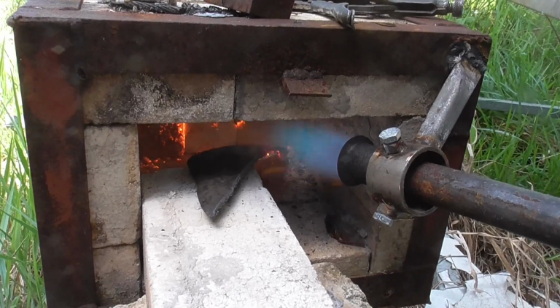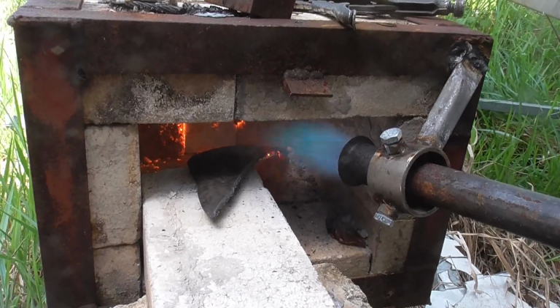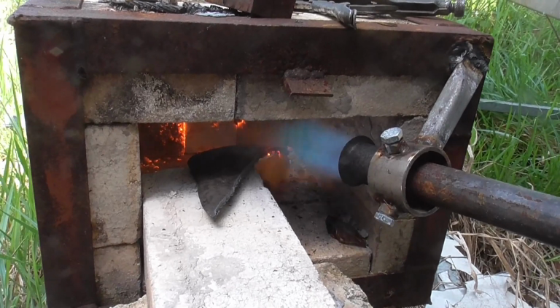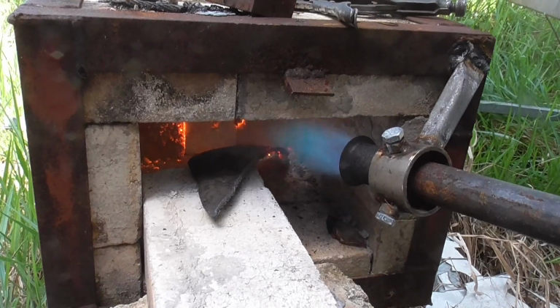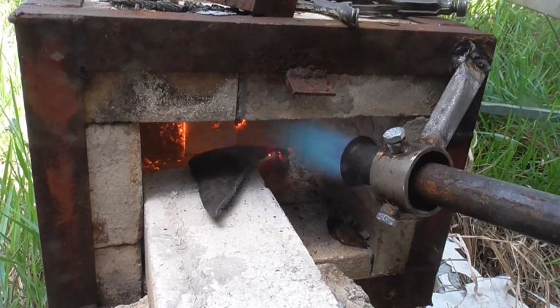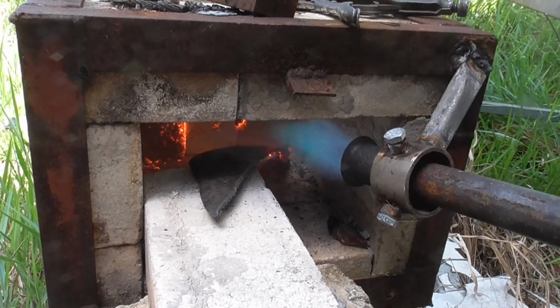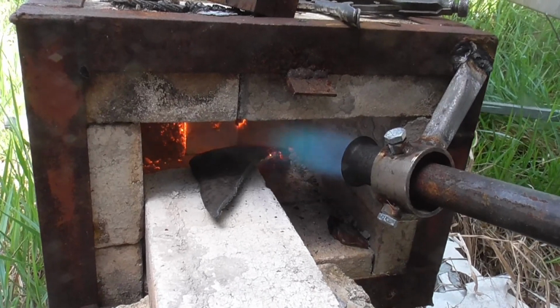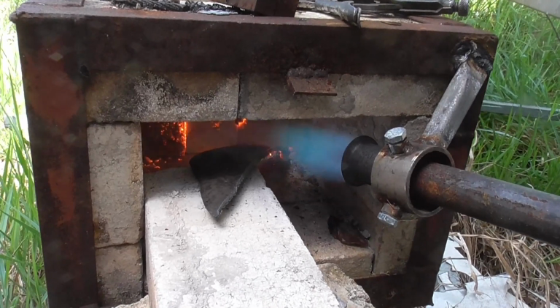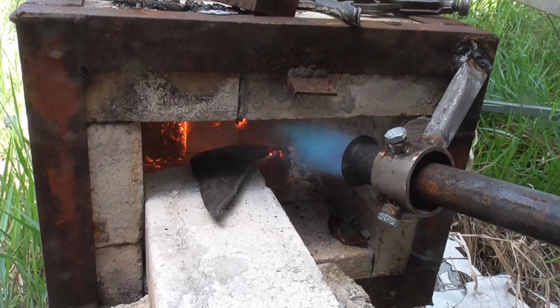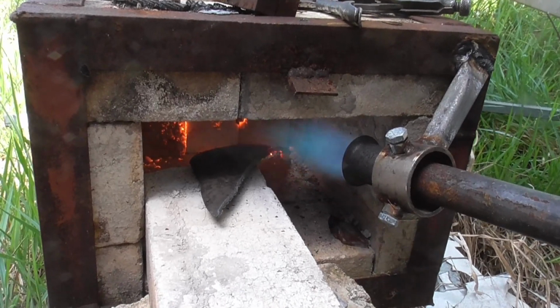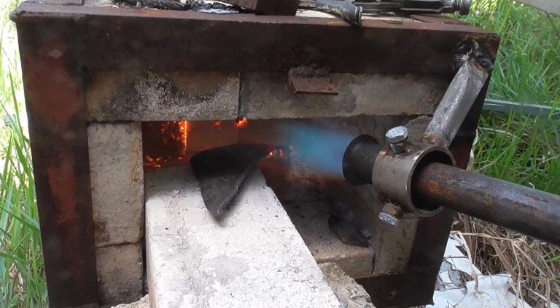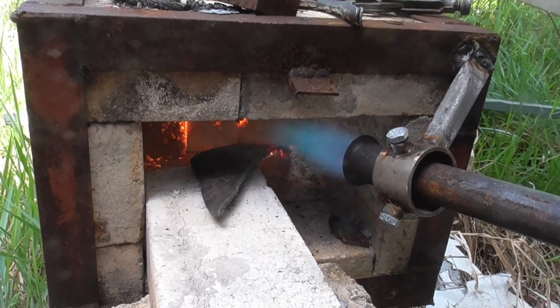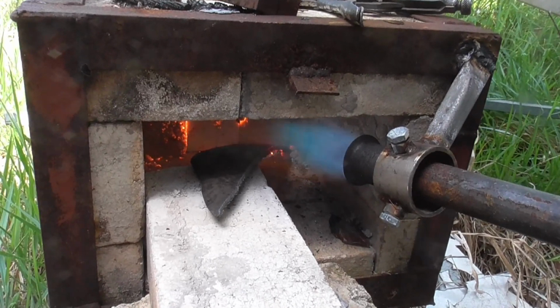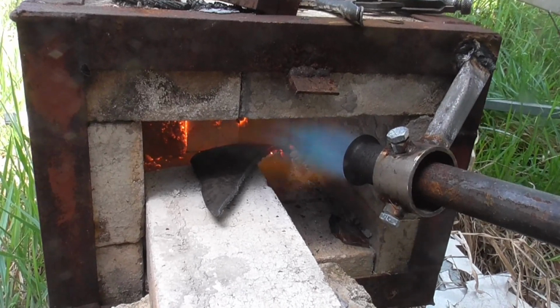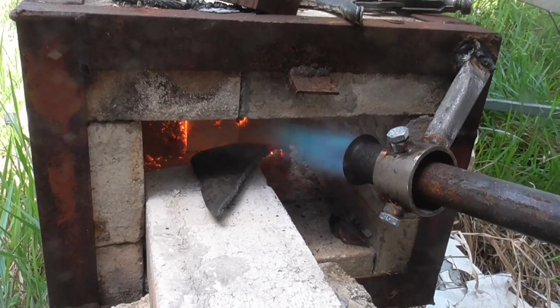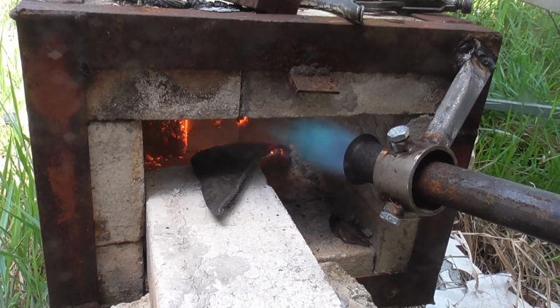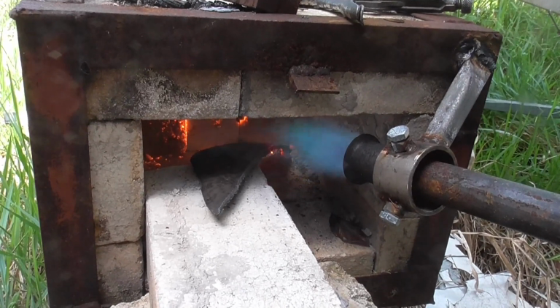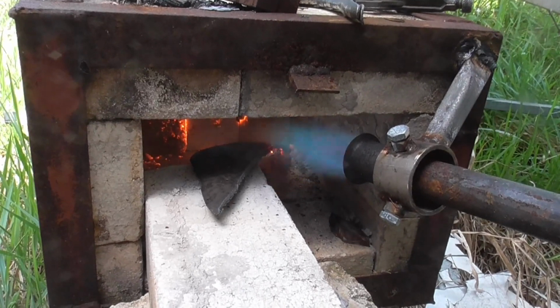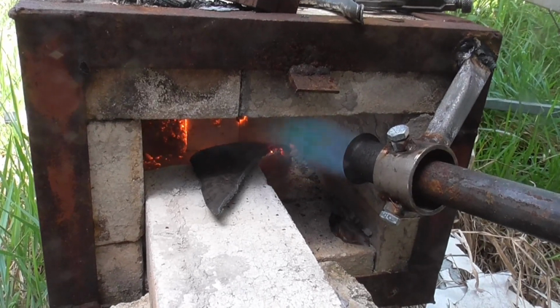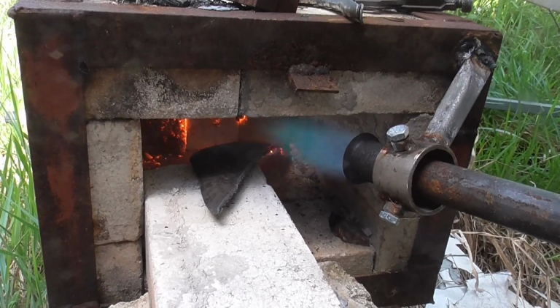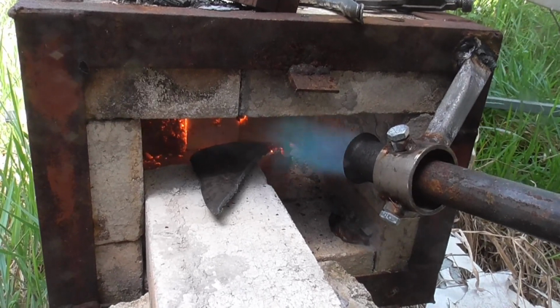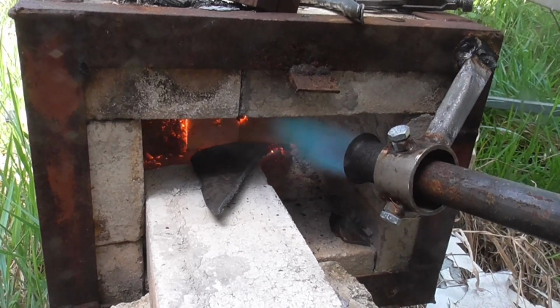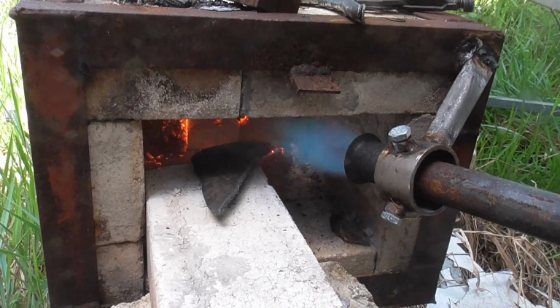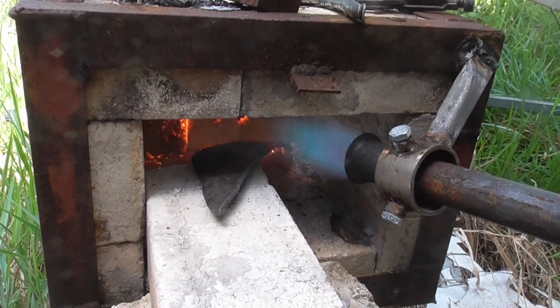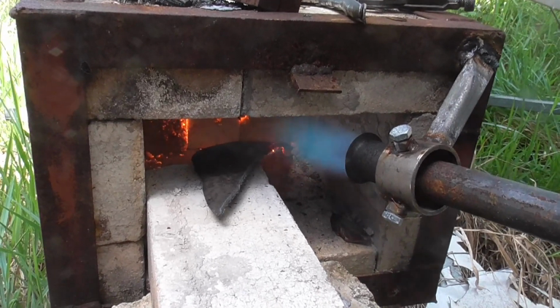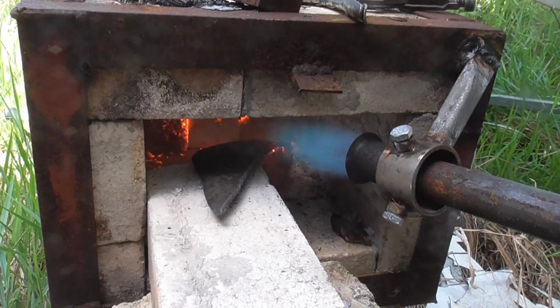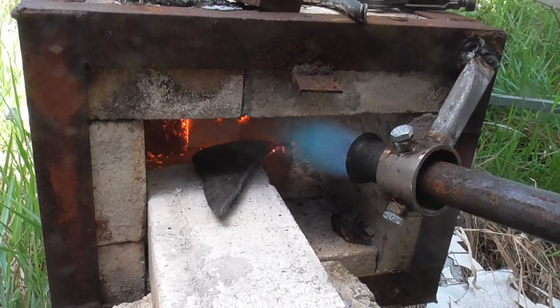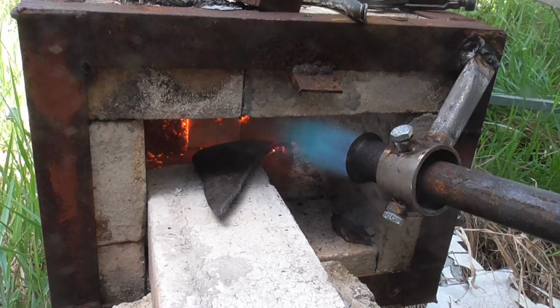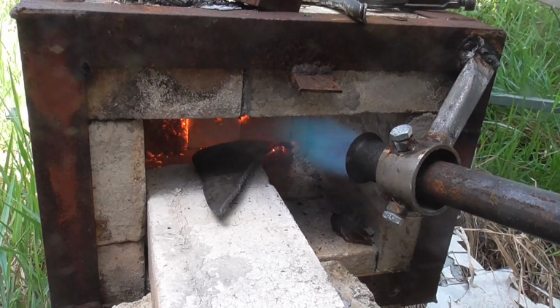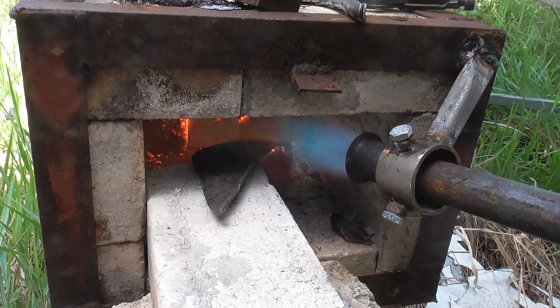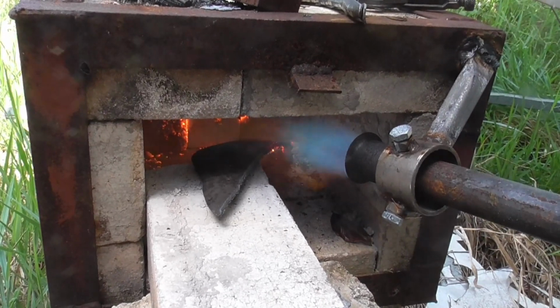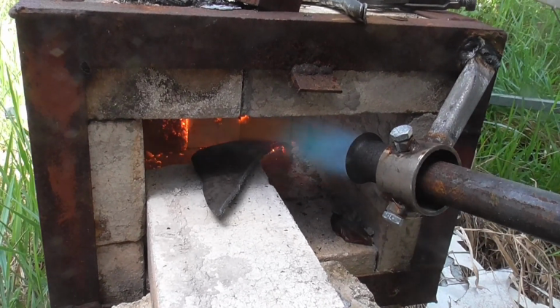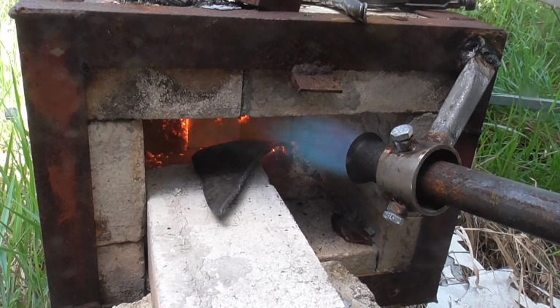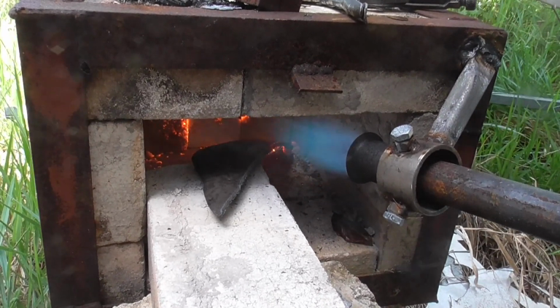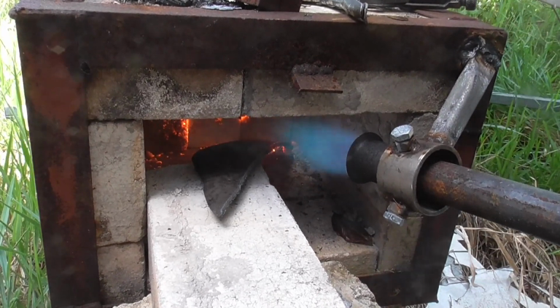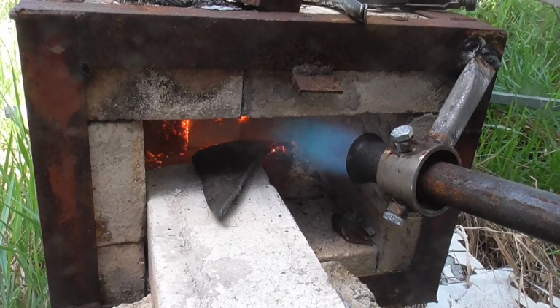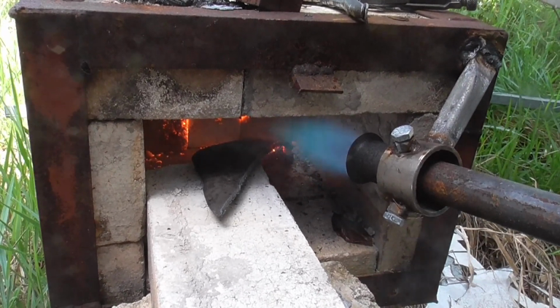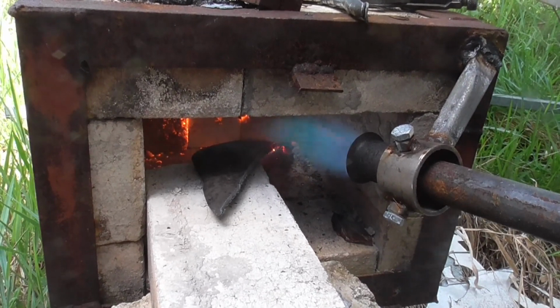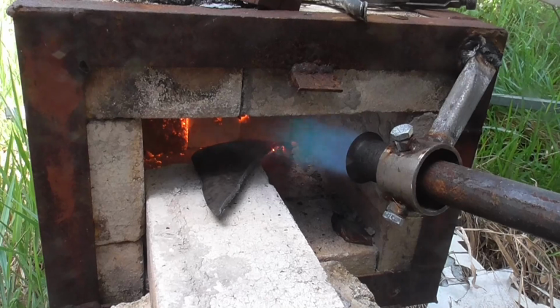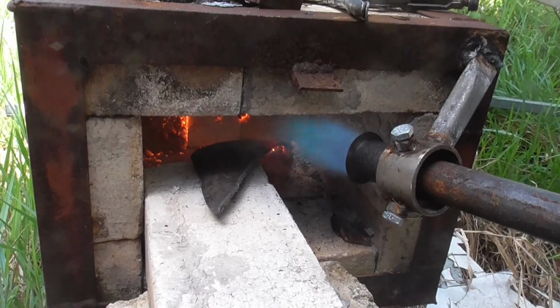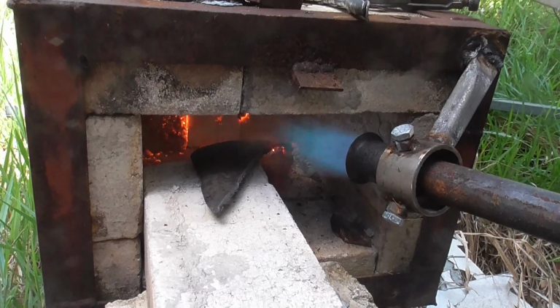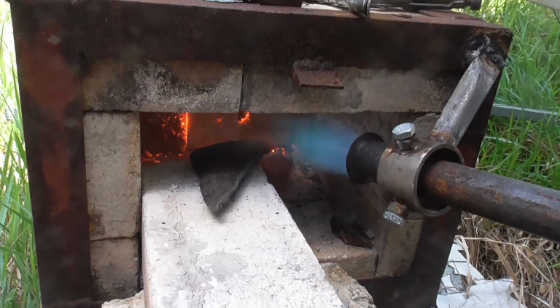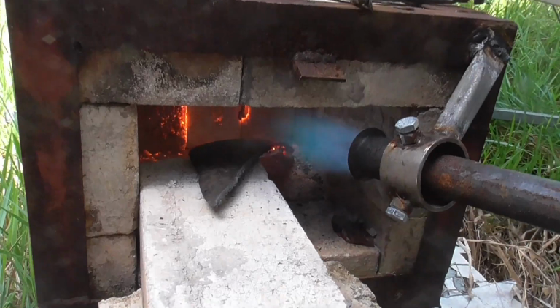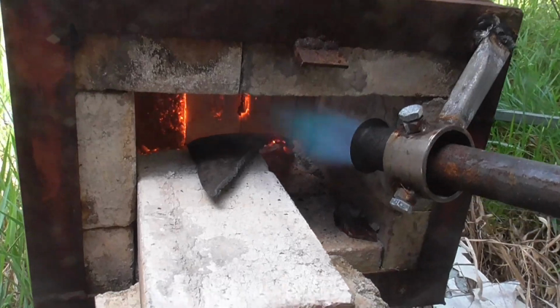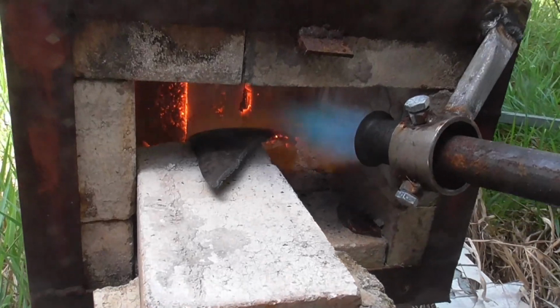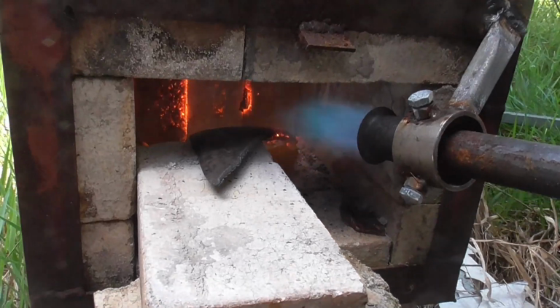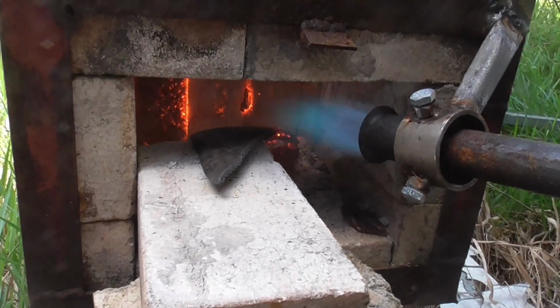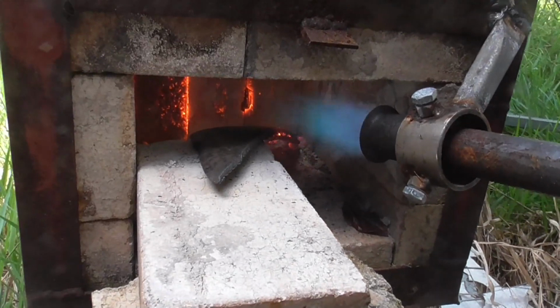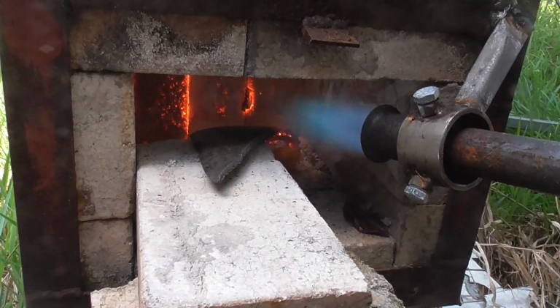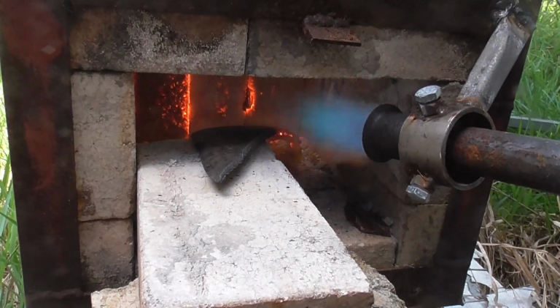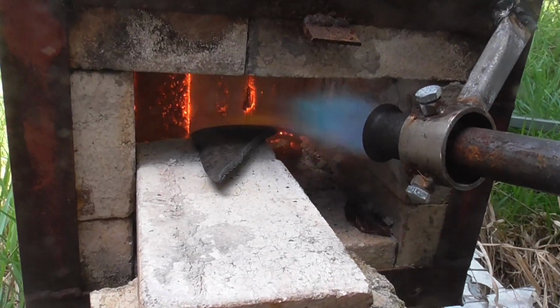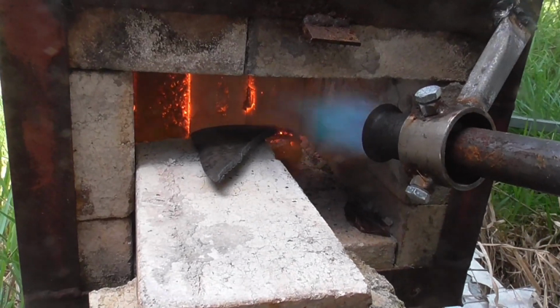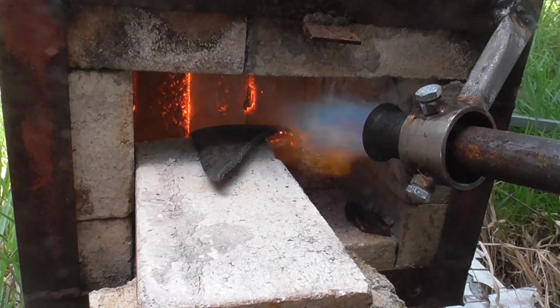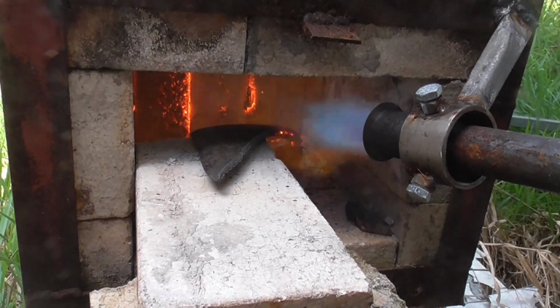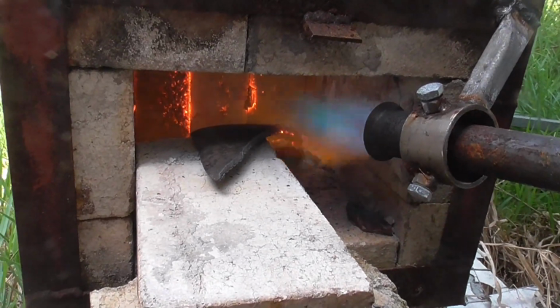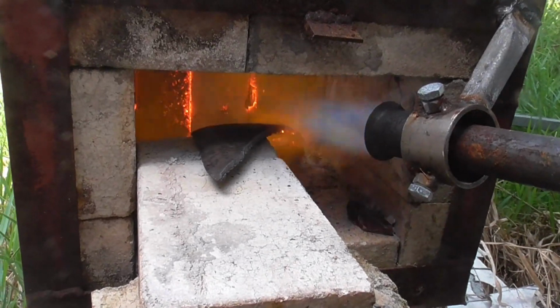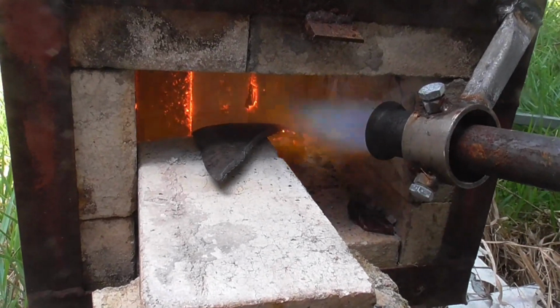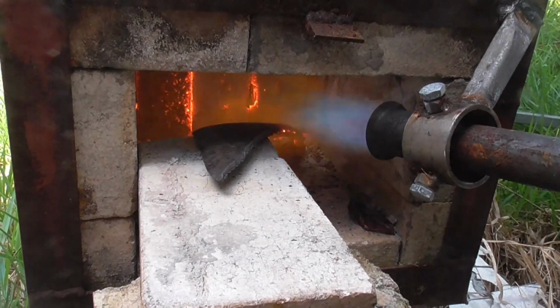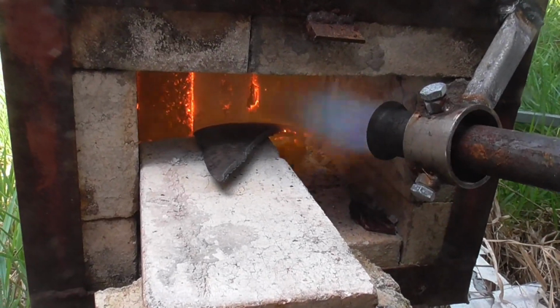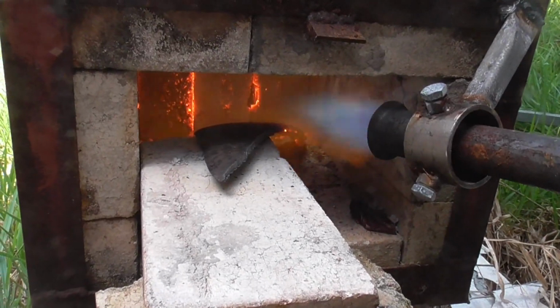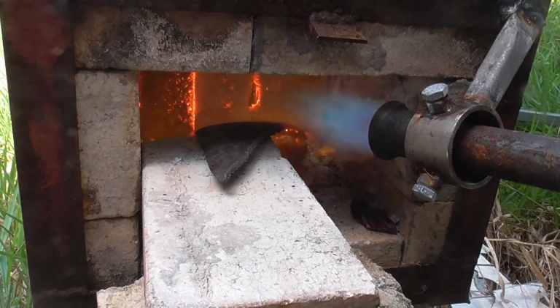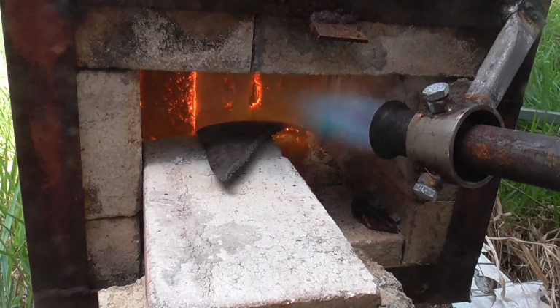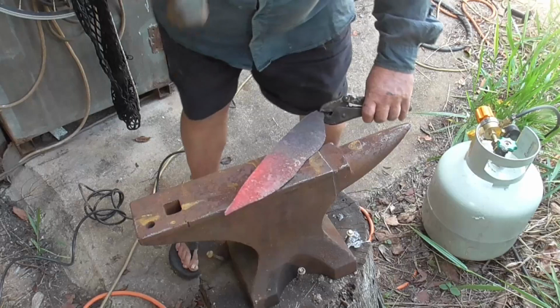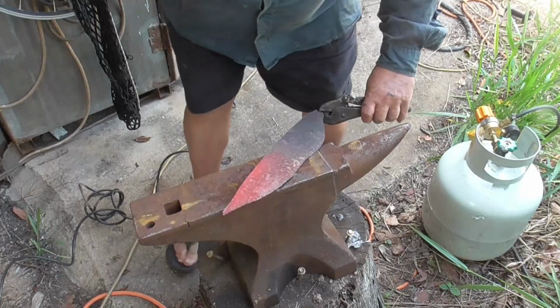Here I'm just heating up a piece of plough disc that I cut off. I need to straighten it out so that I can use it.